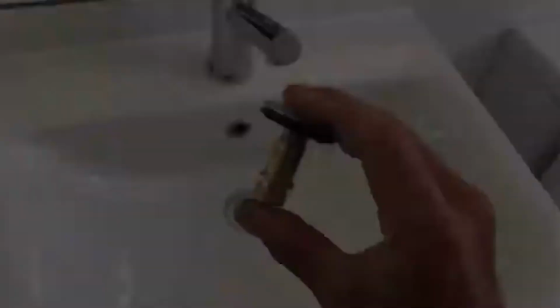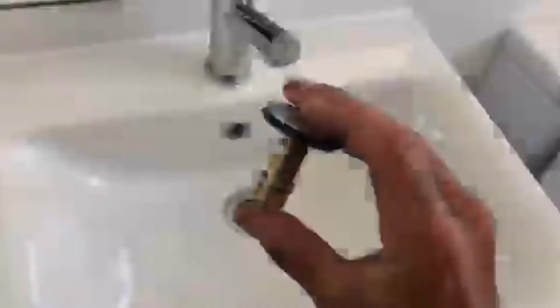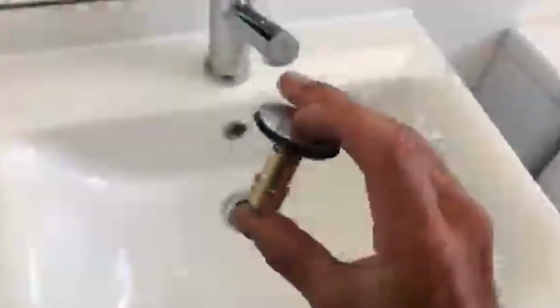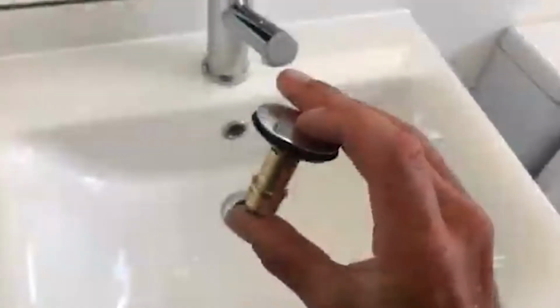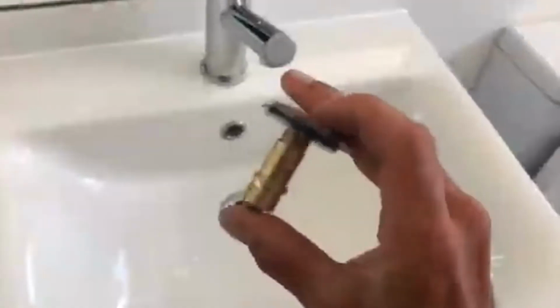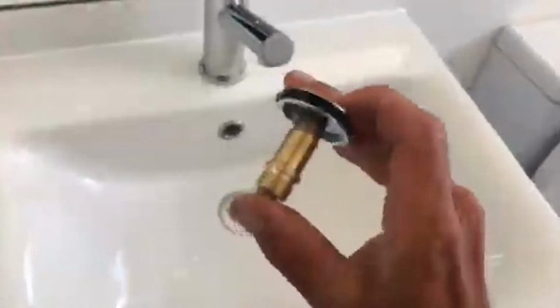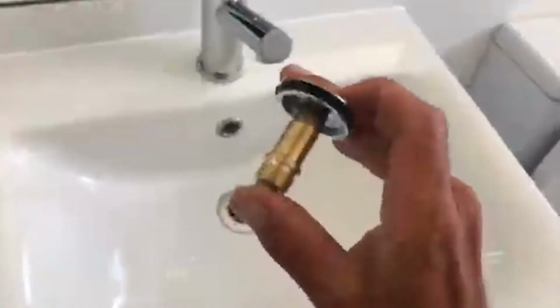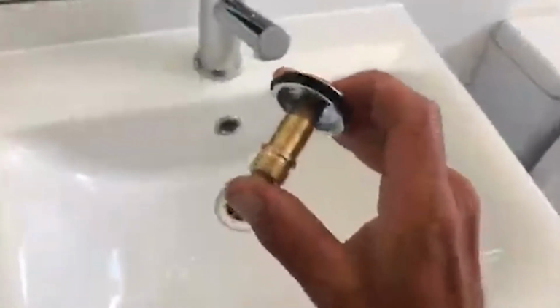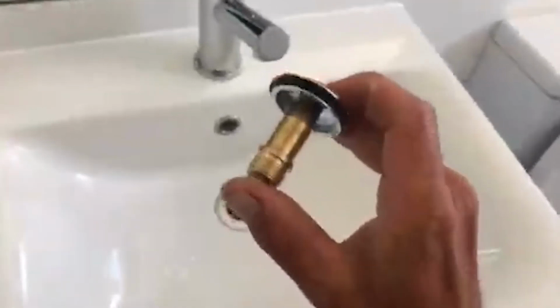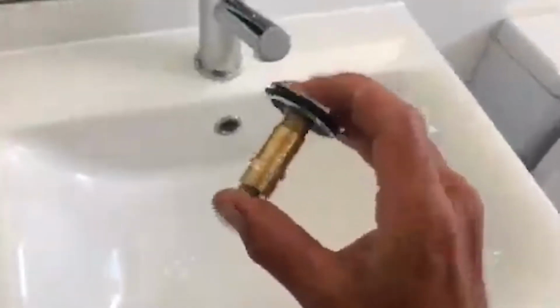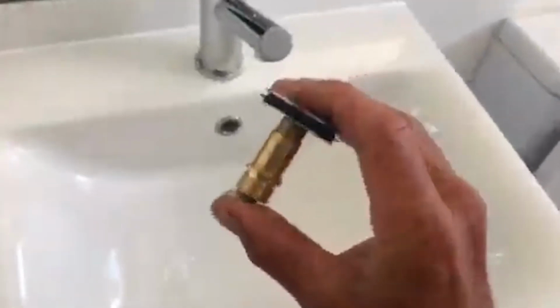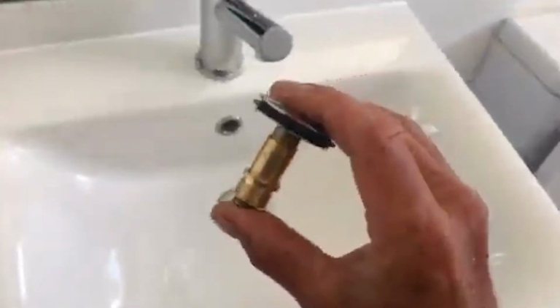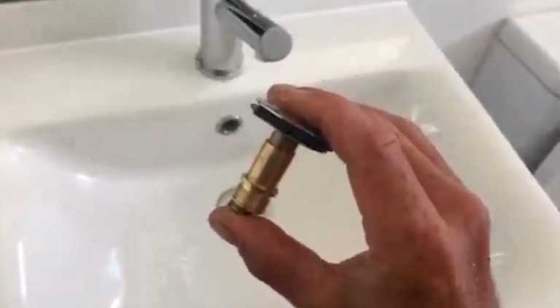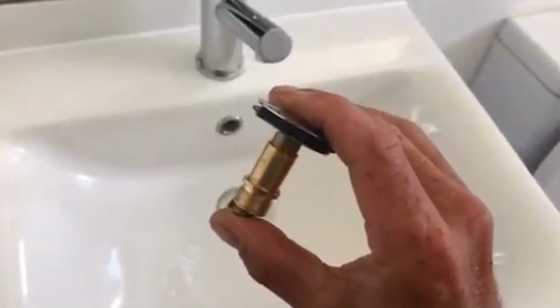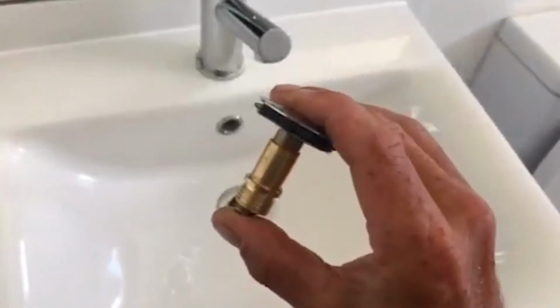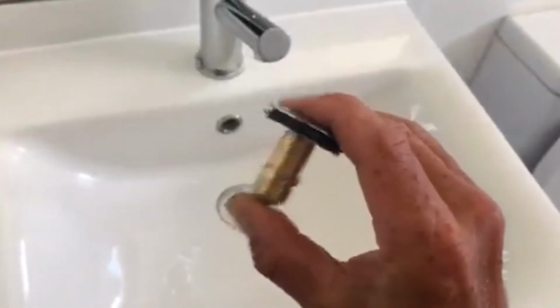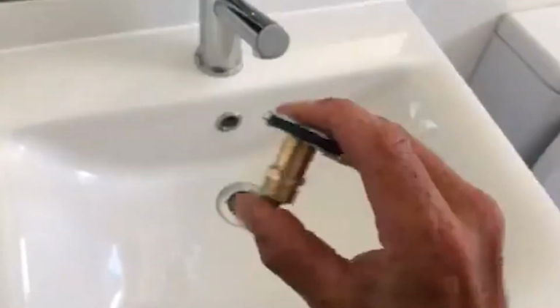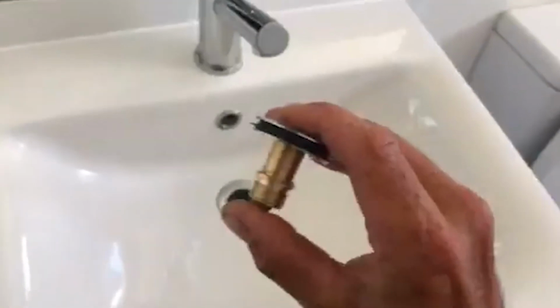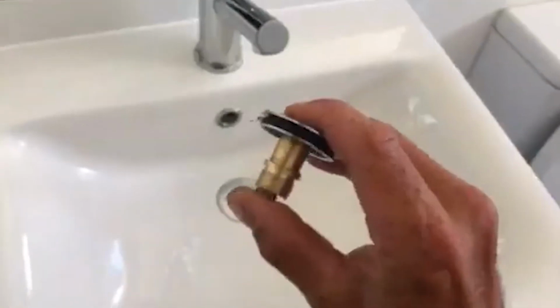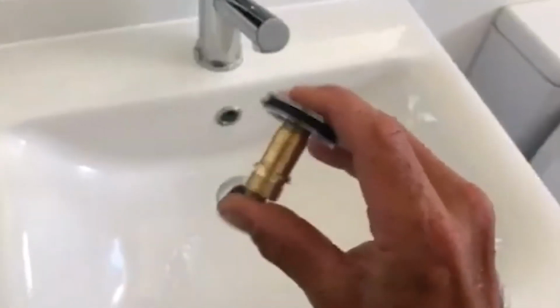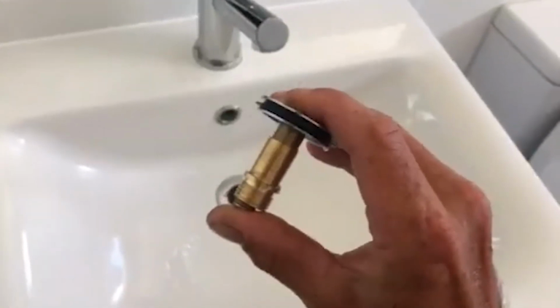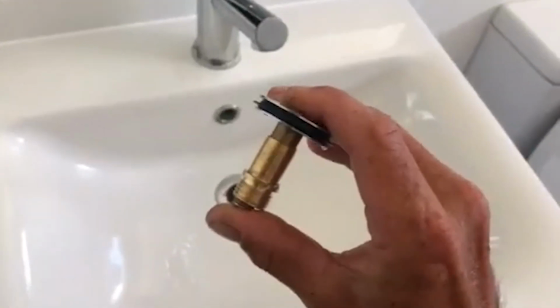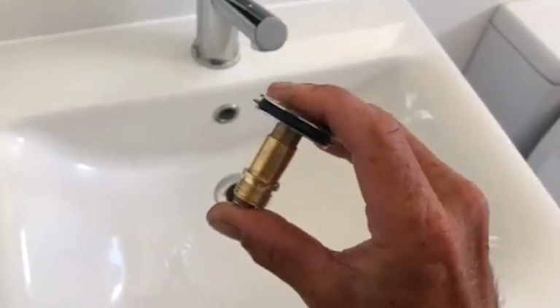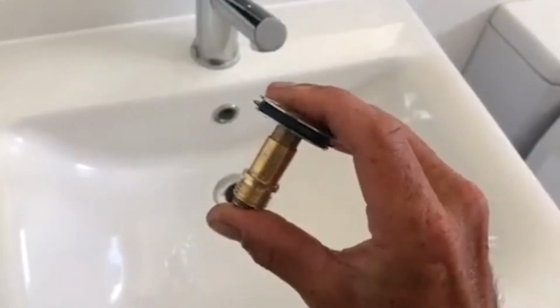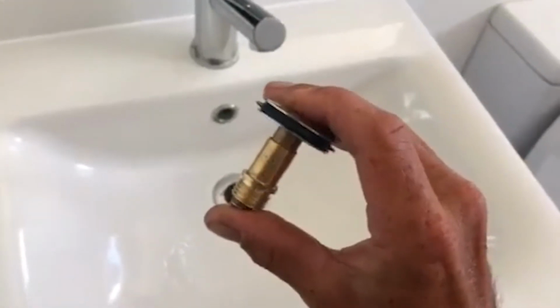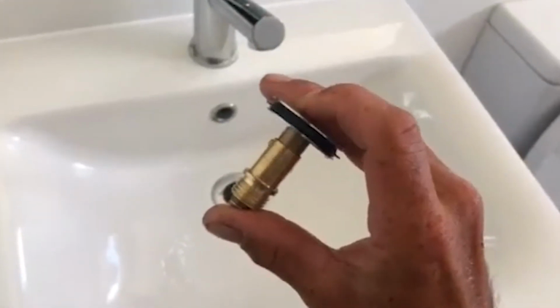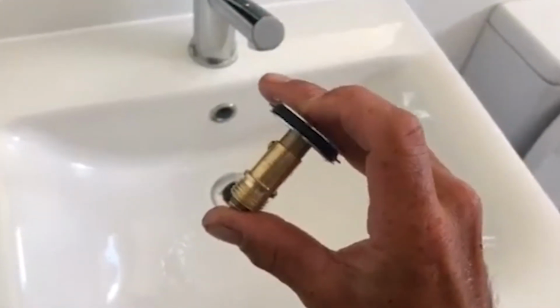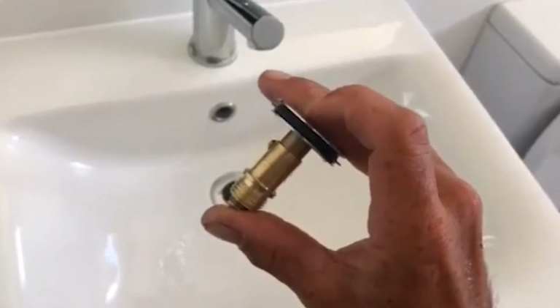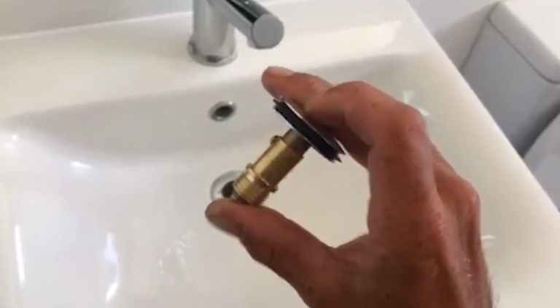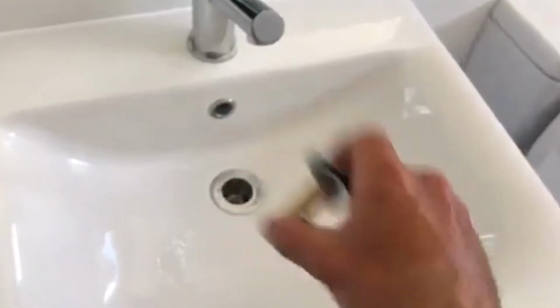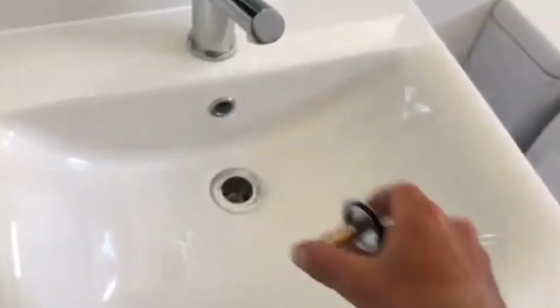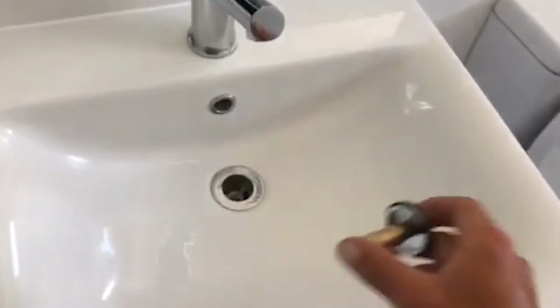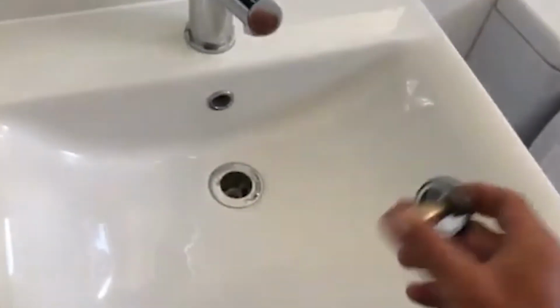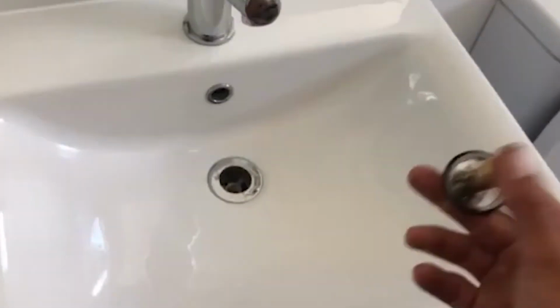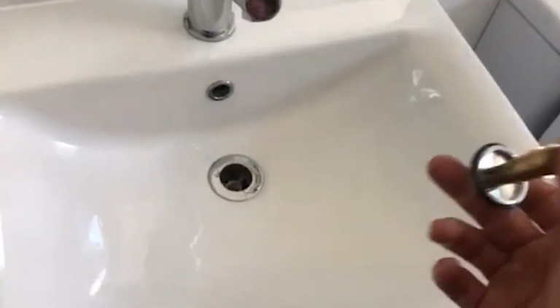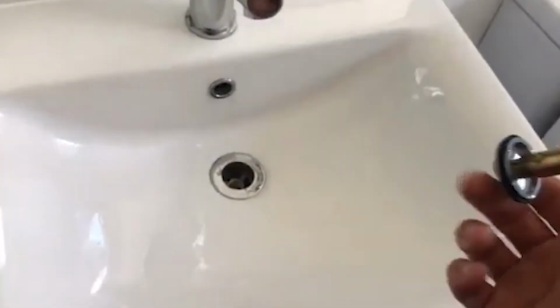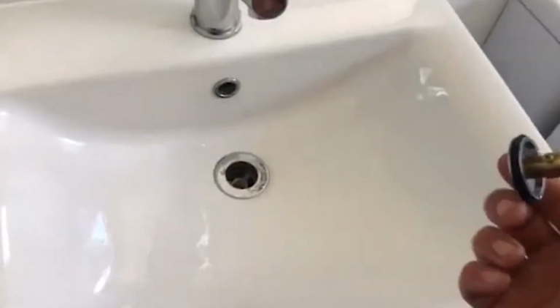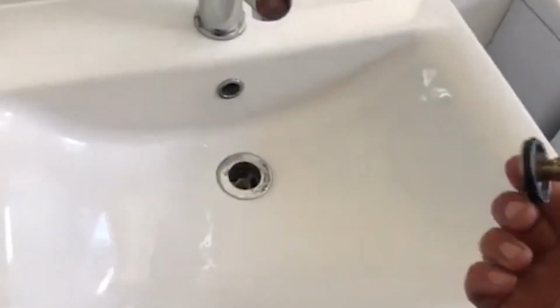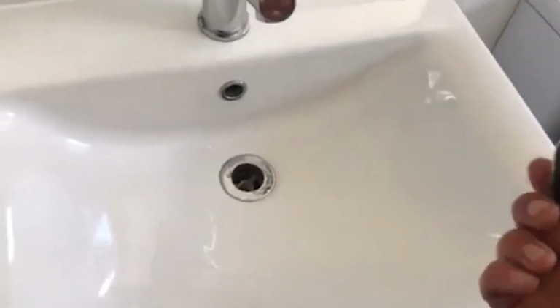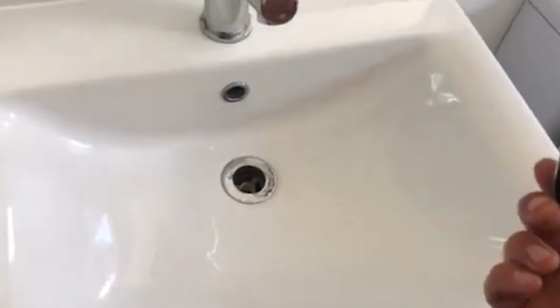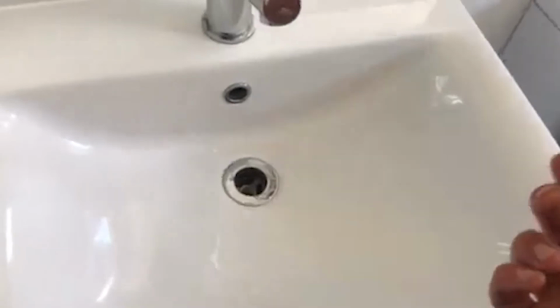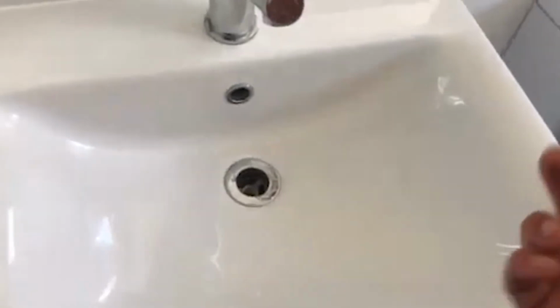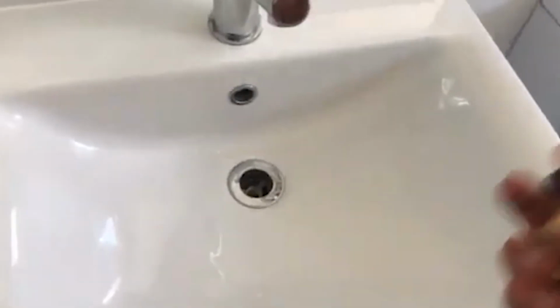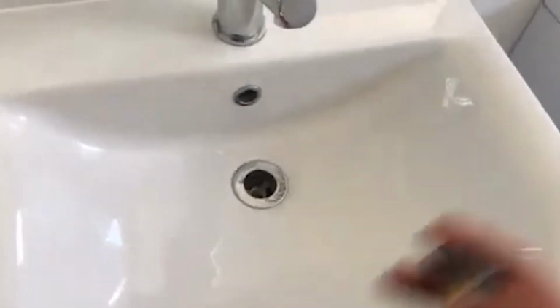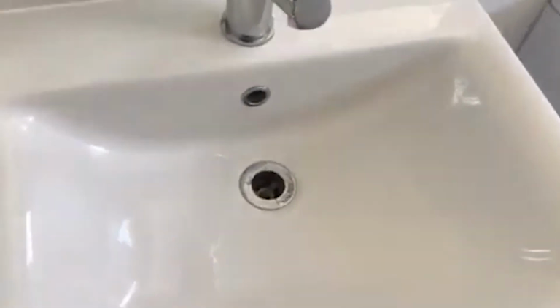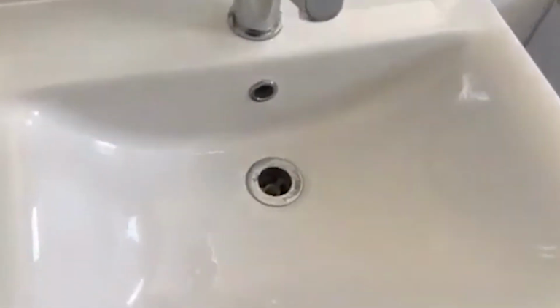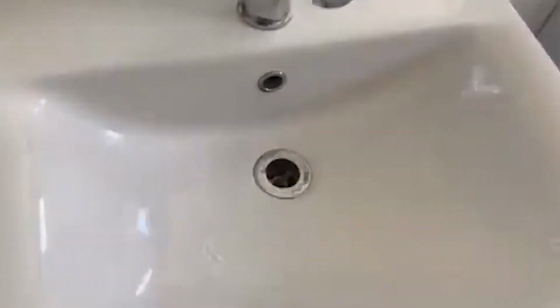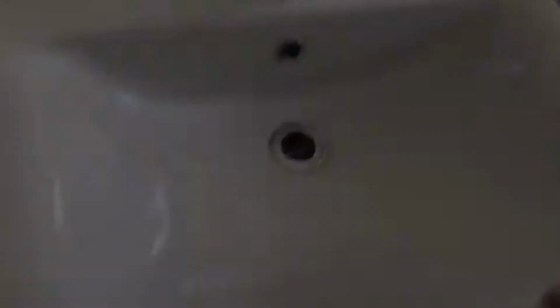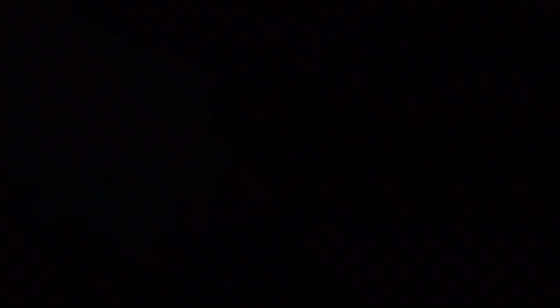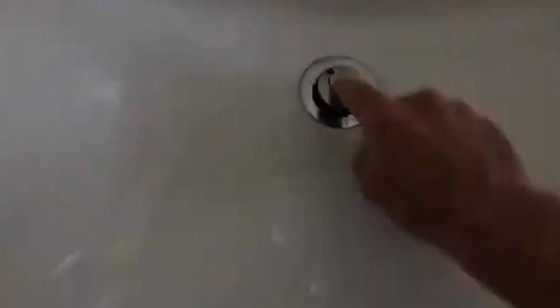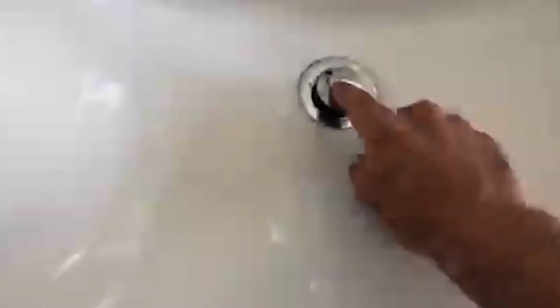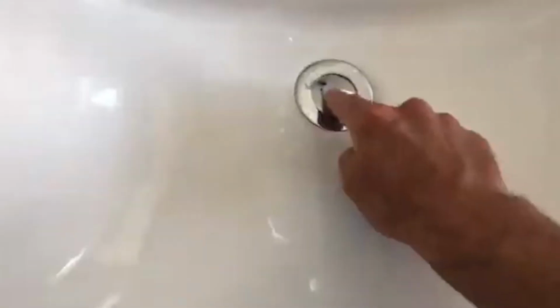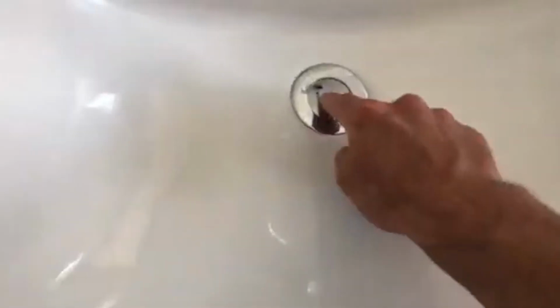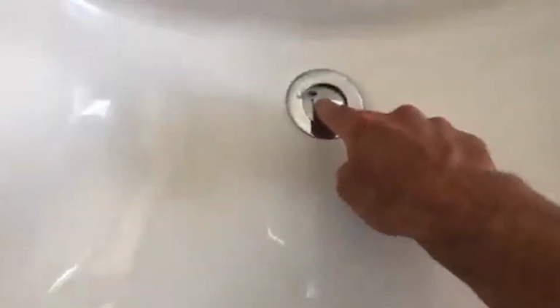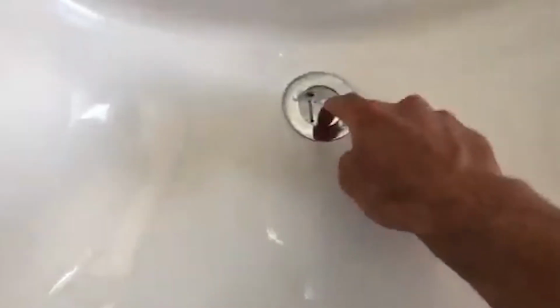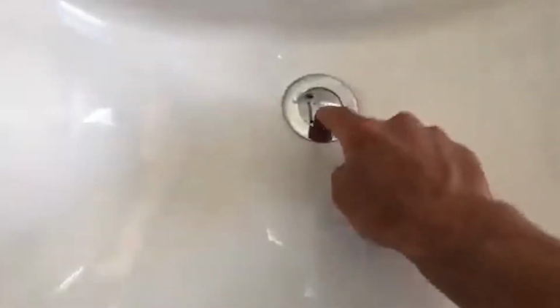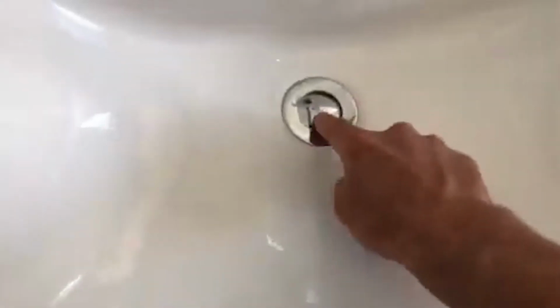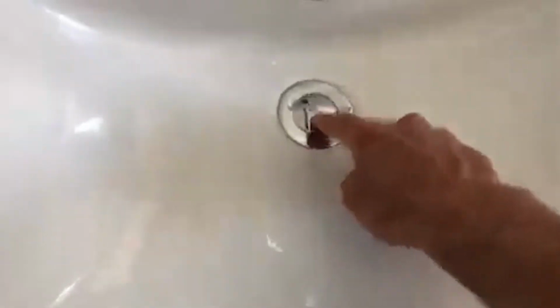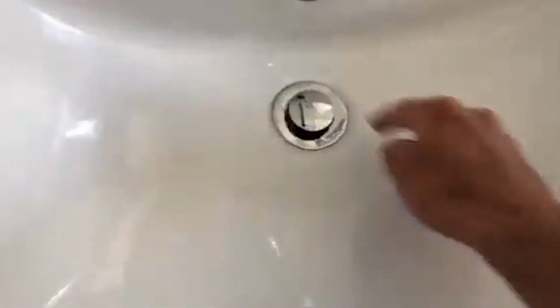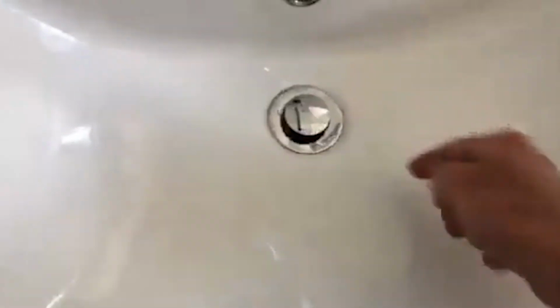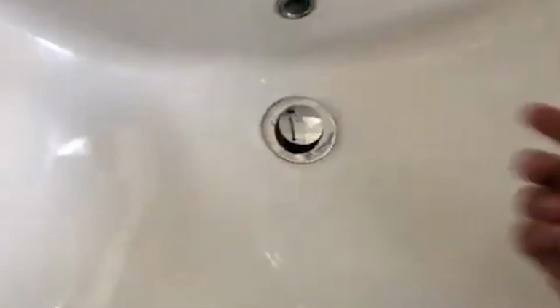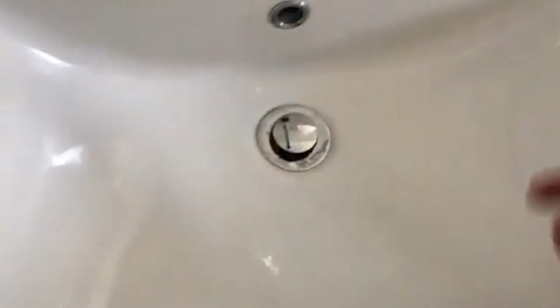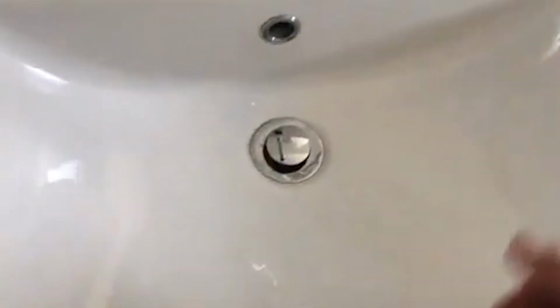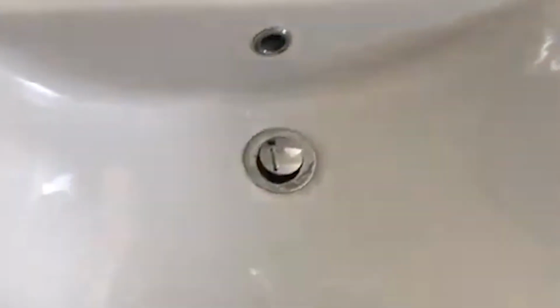So that's the new piston in the plug now, all good as new, you just have to reinstall it. Good as new.